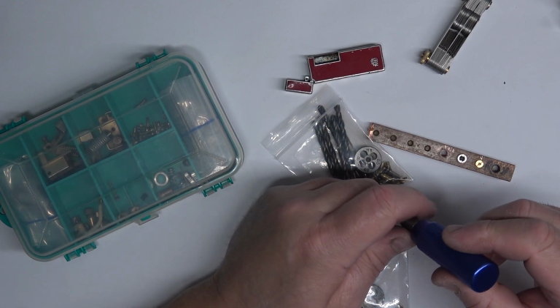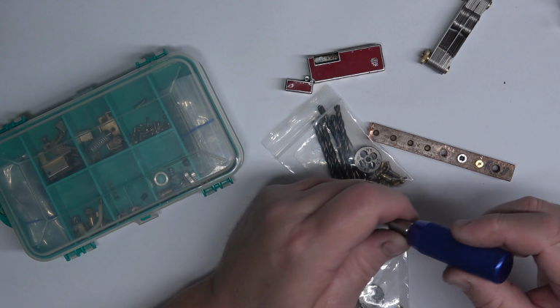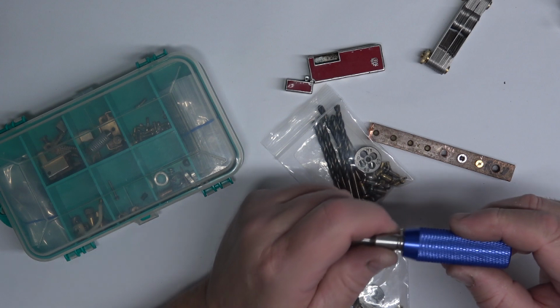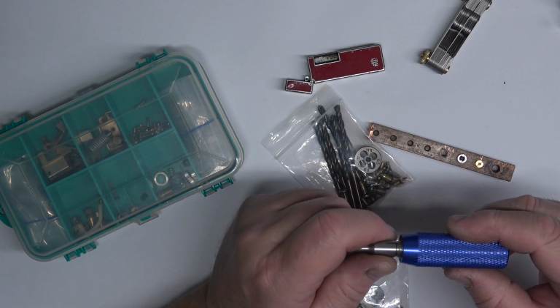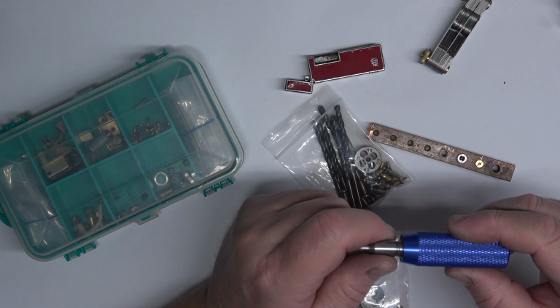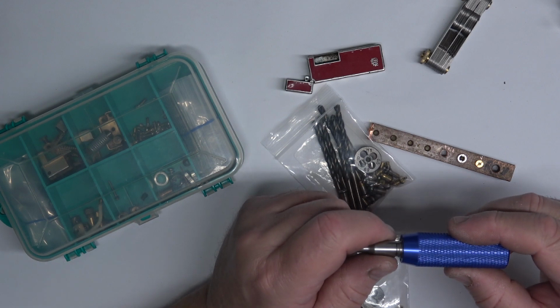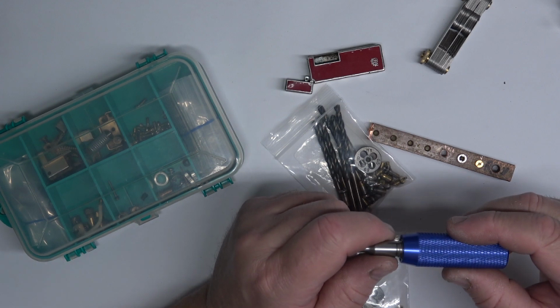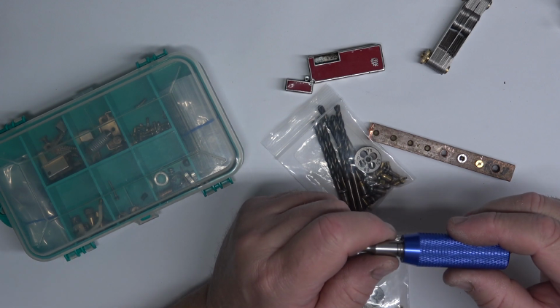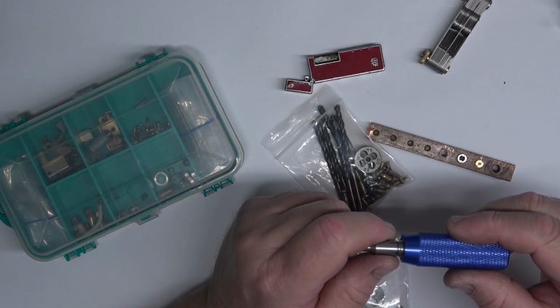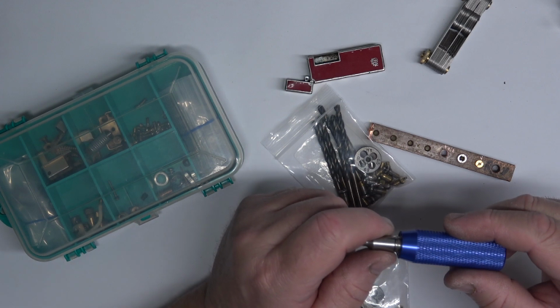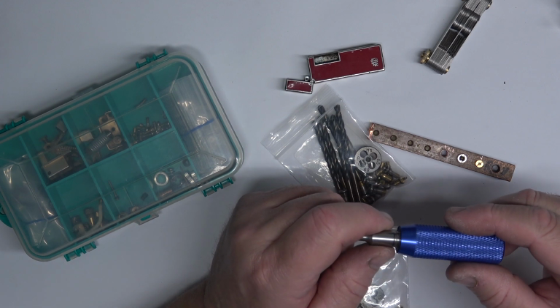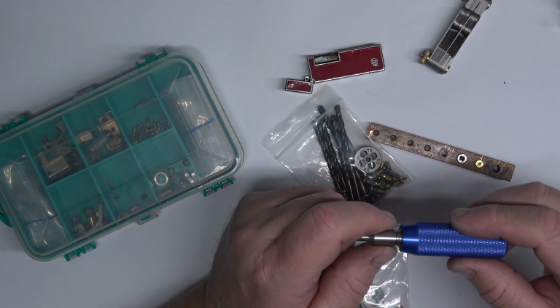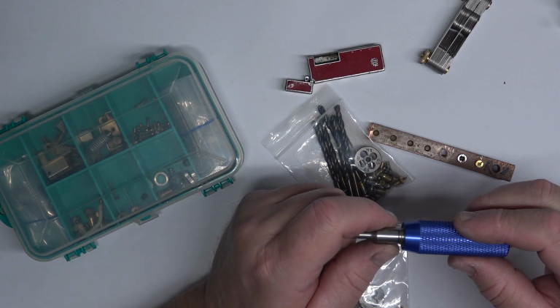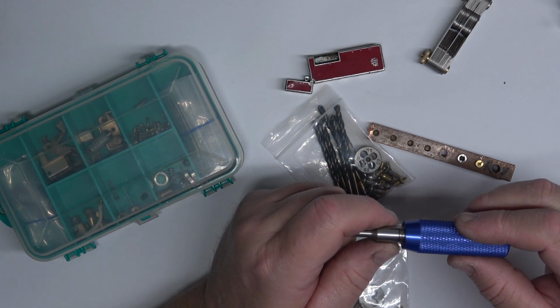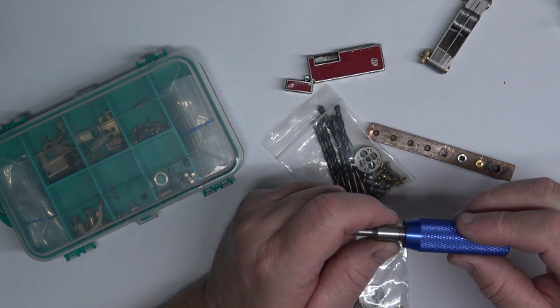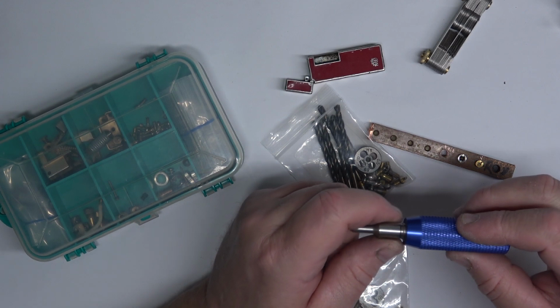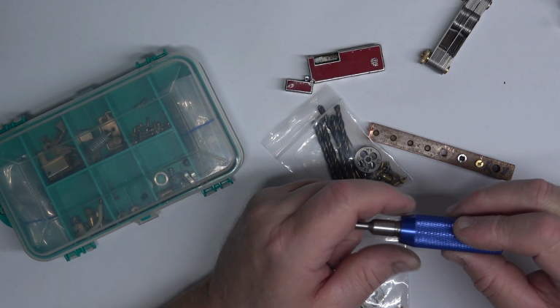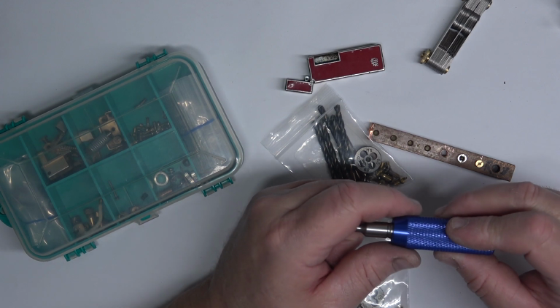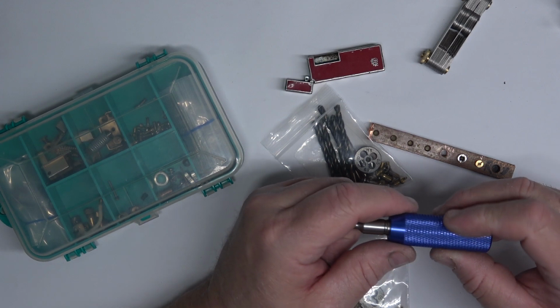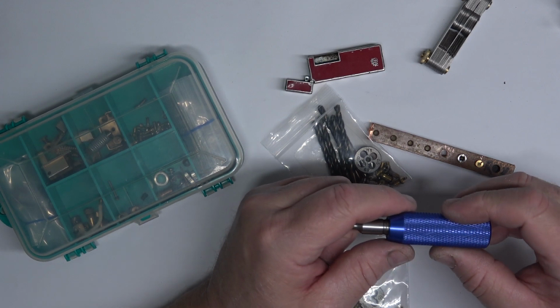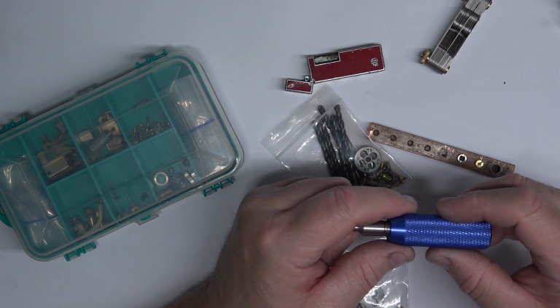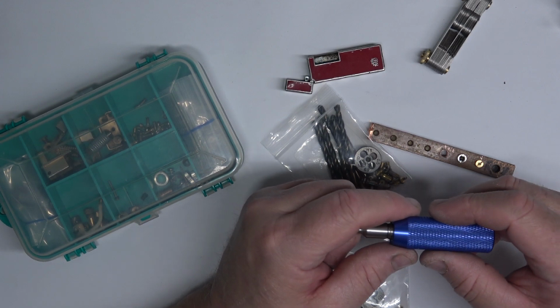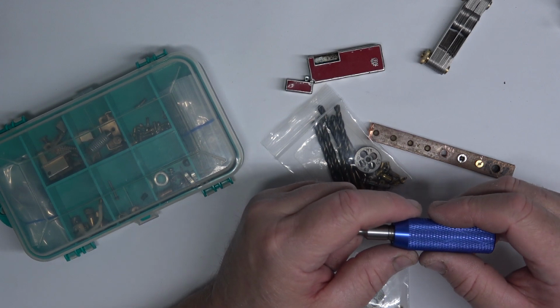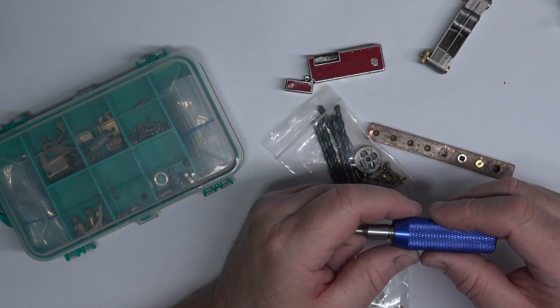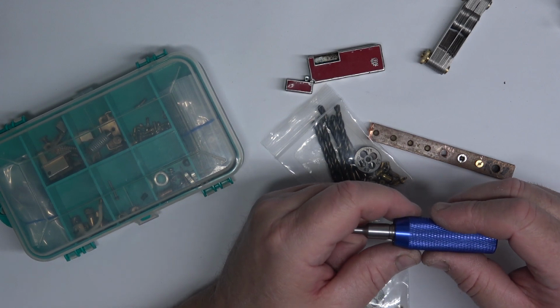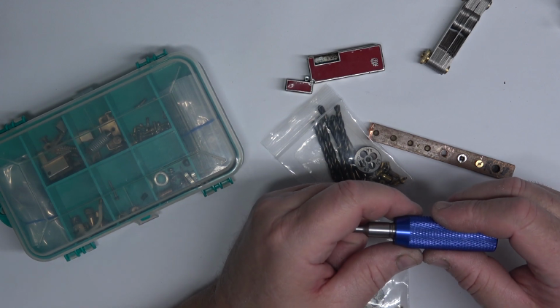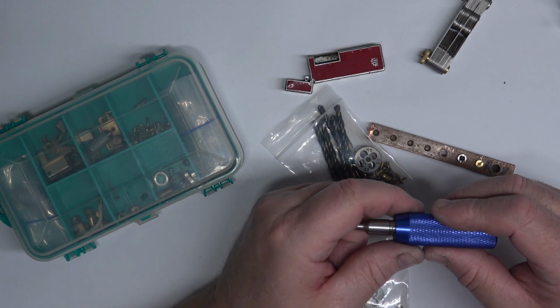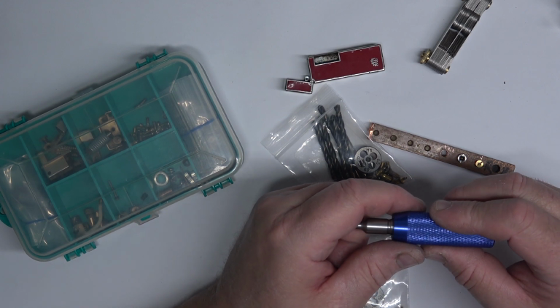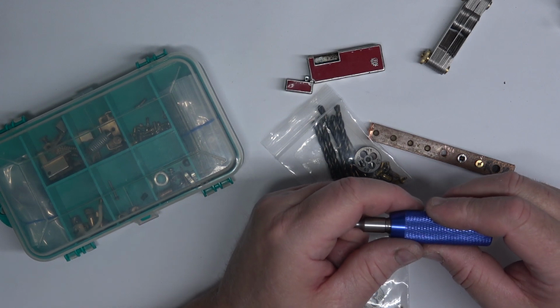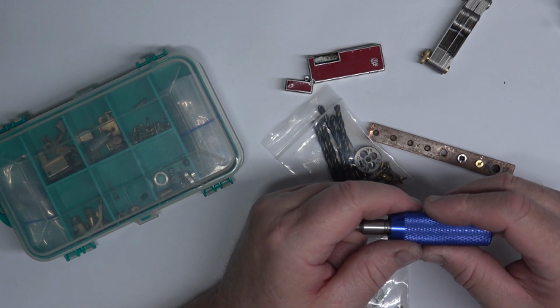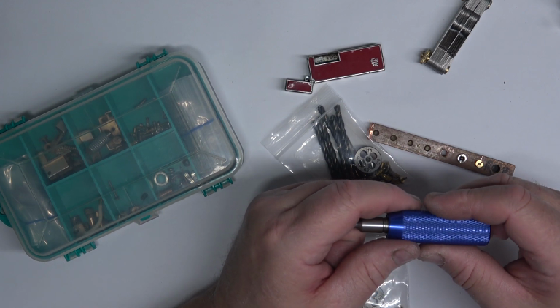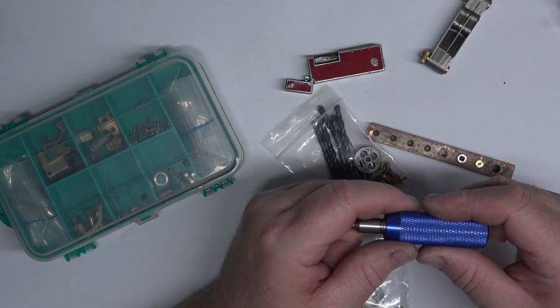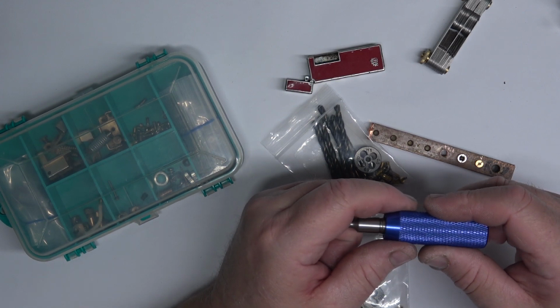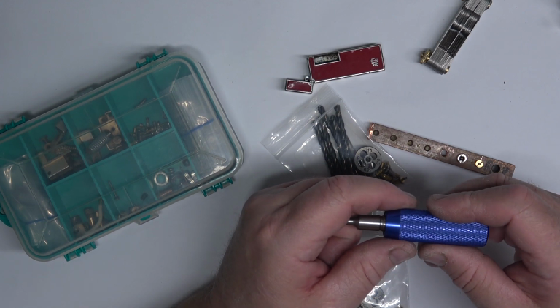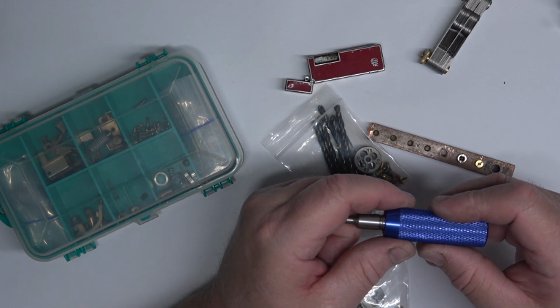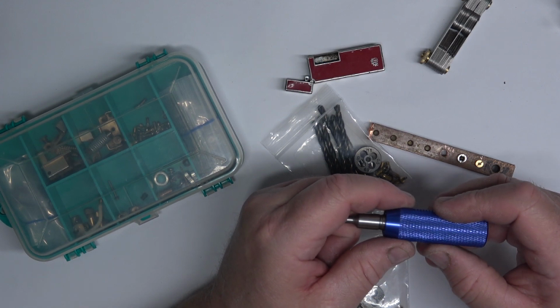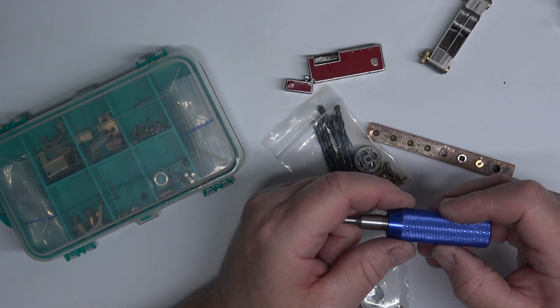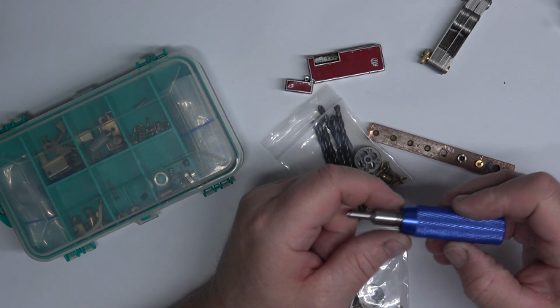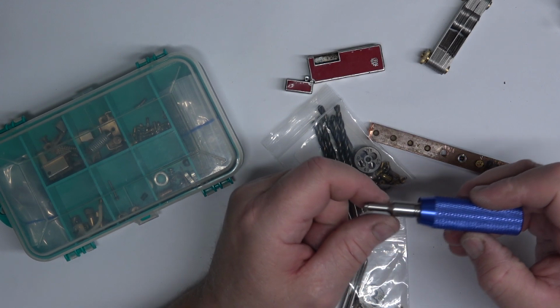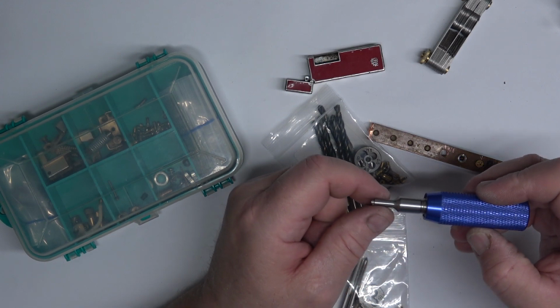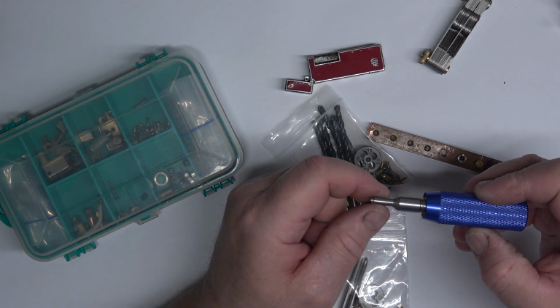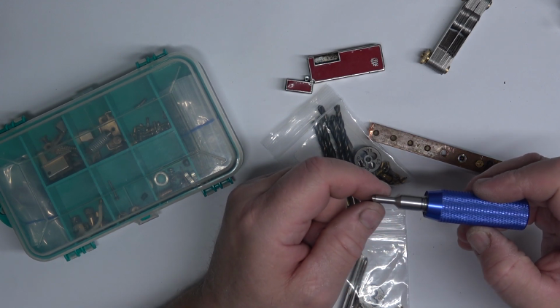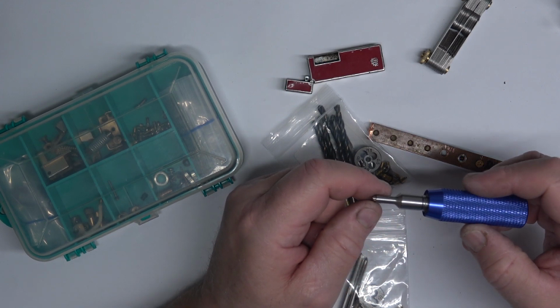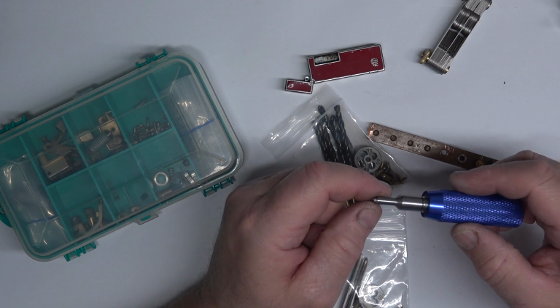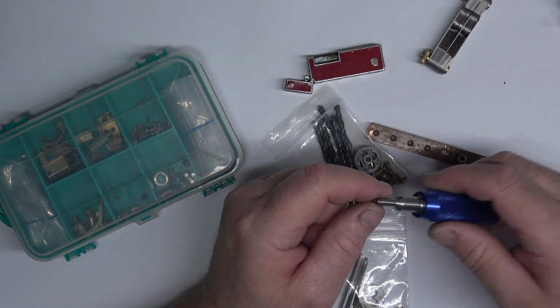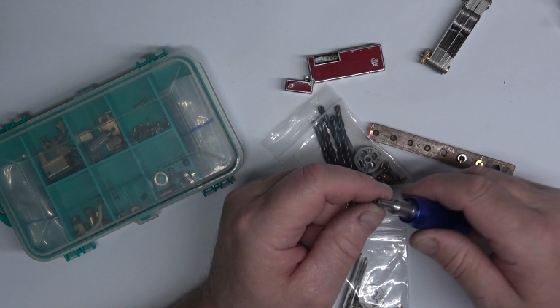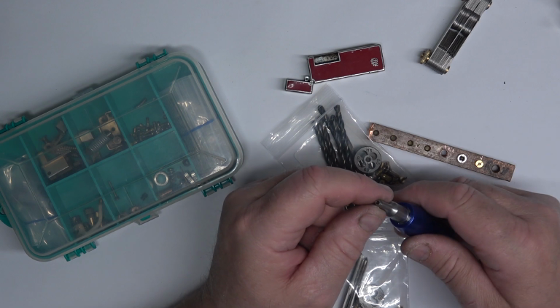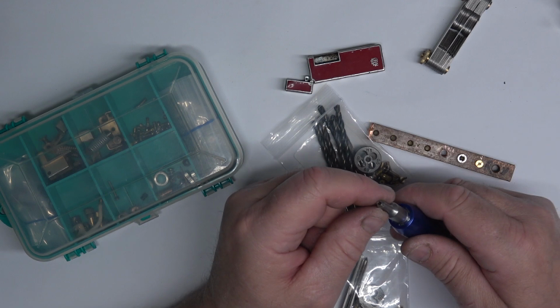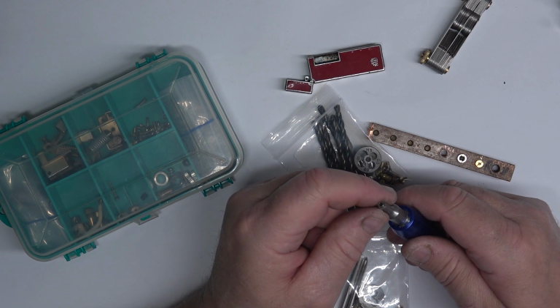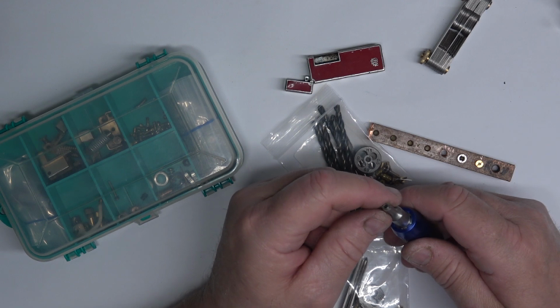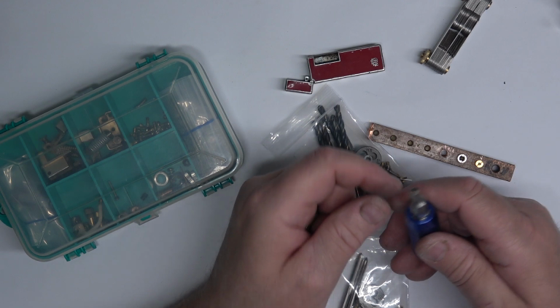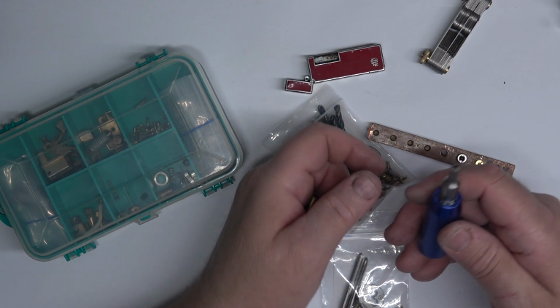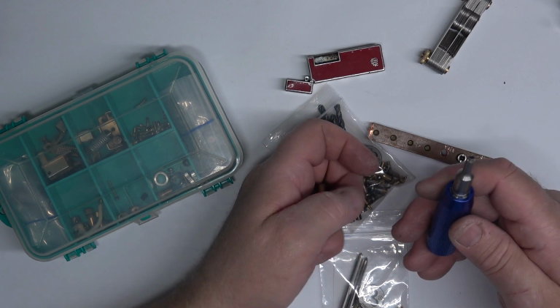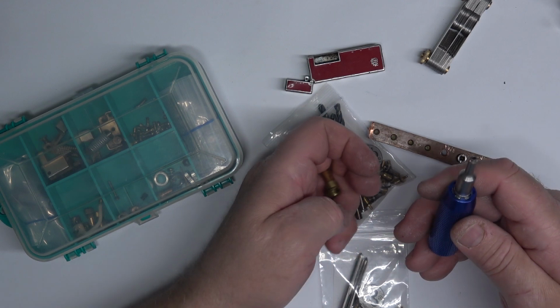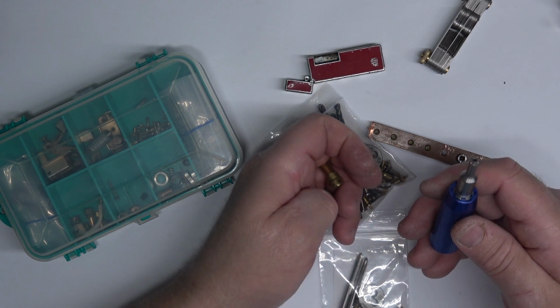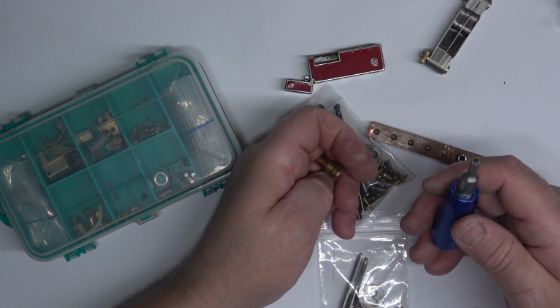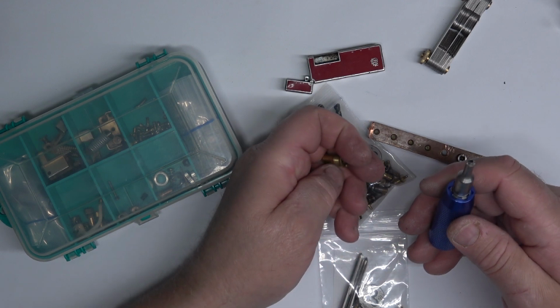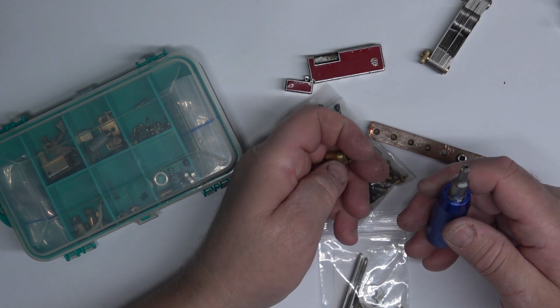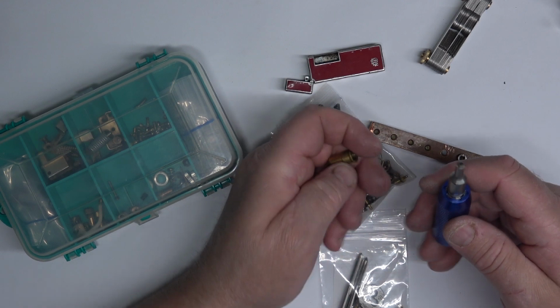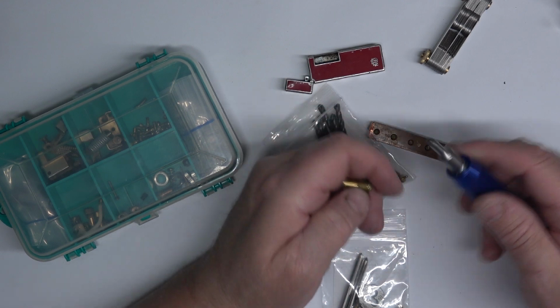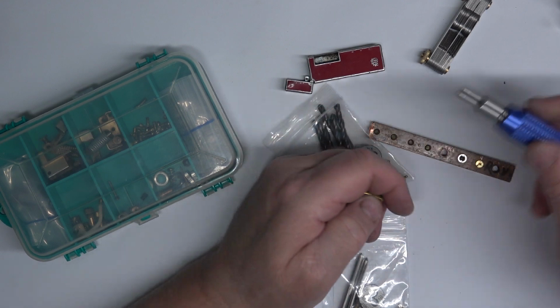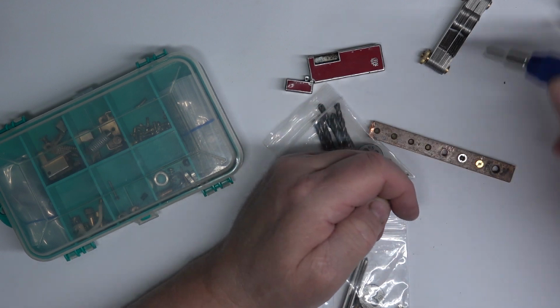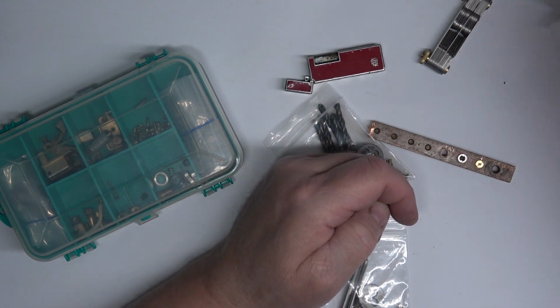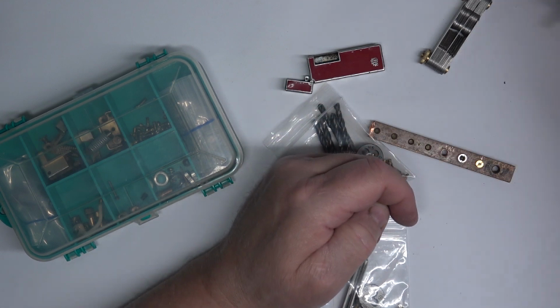I wish the knurl on this were a little bit more aggressive, but nevertheless it's an excellent tool.